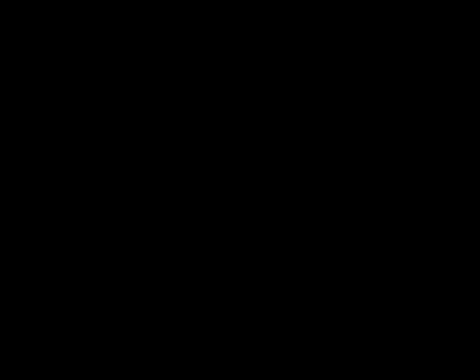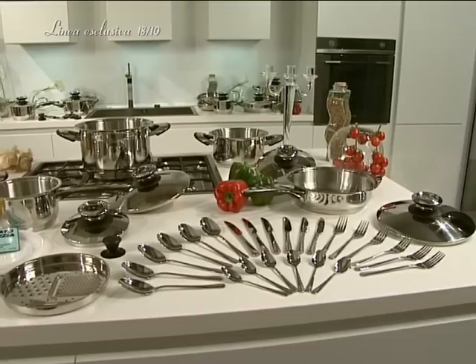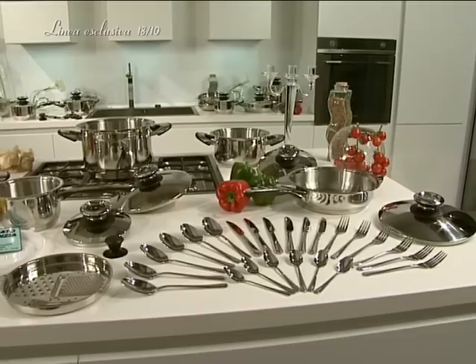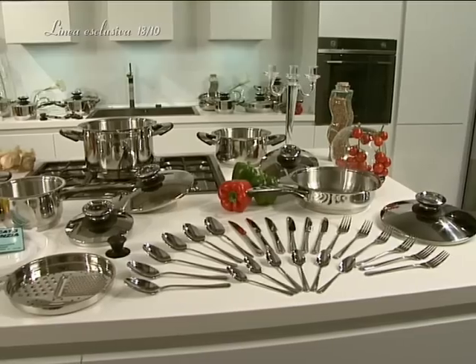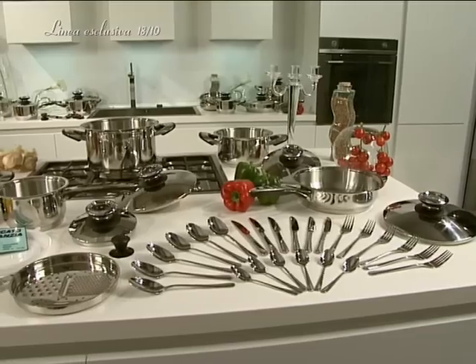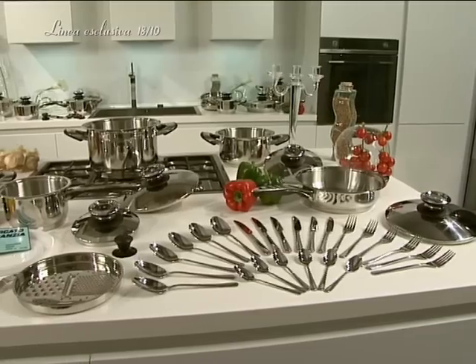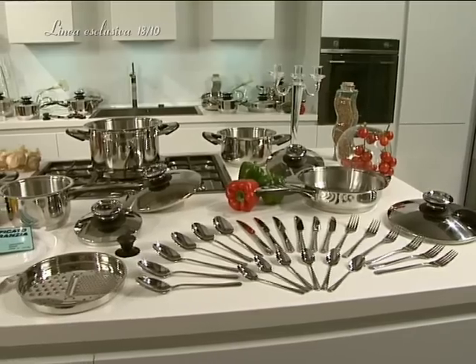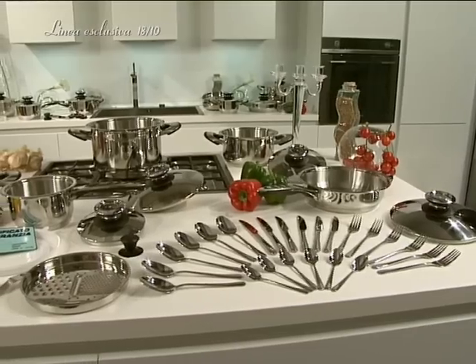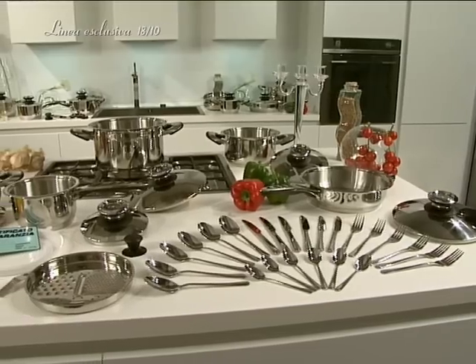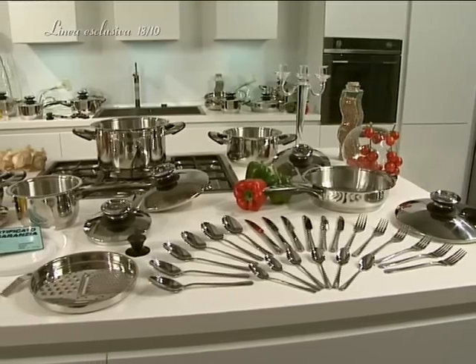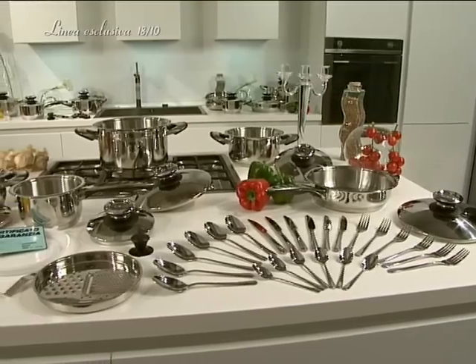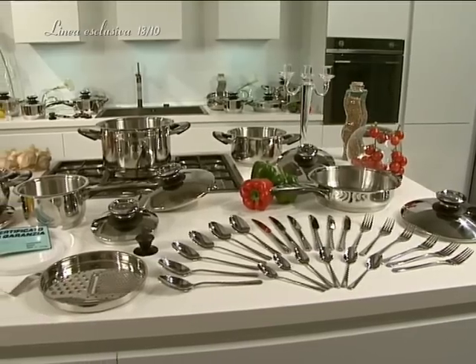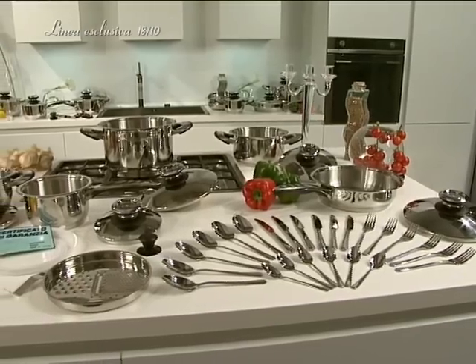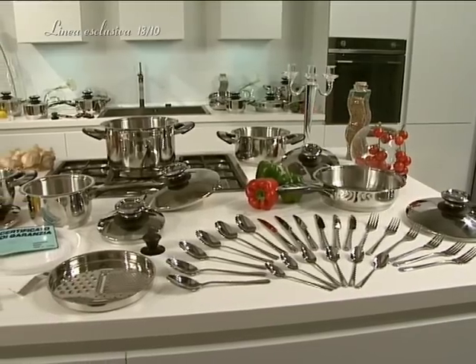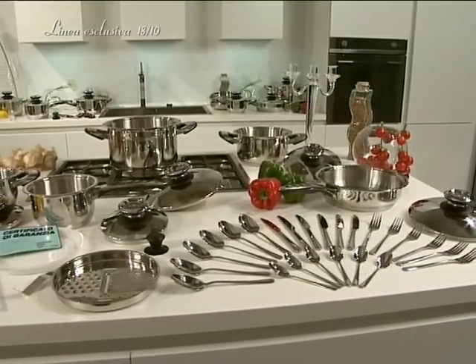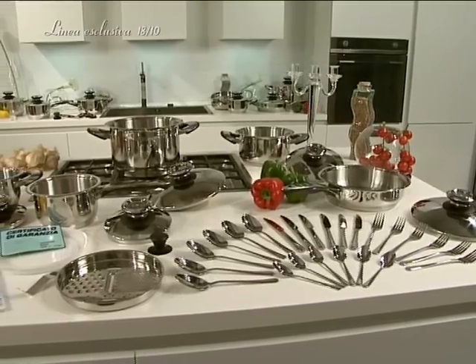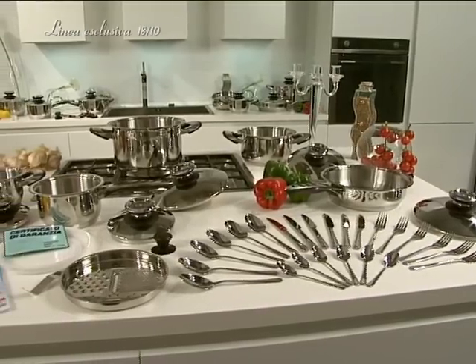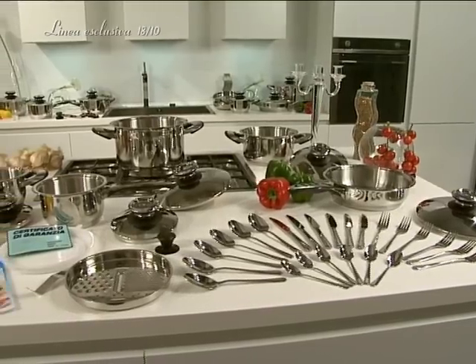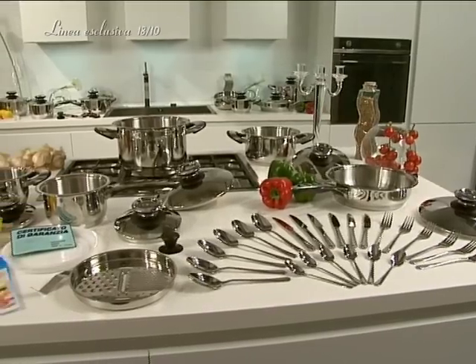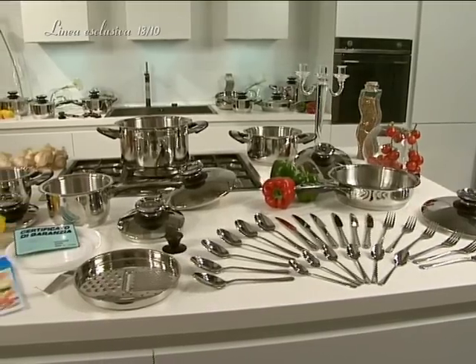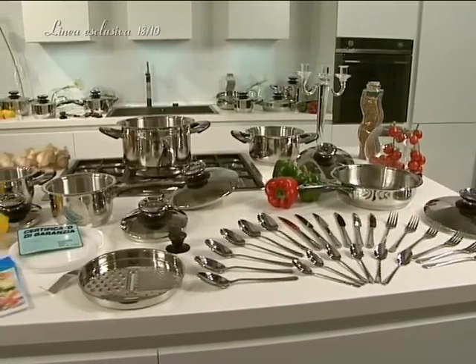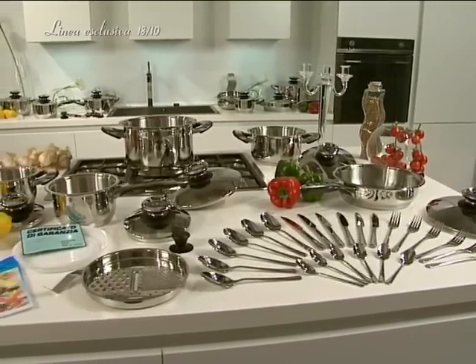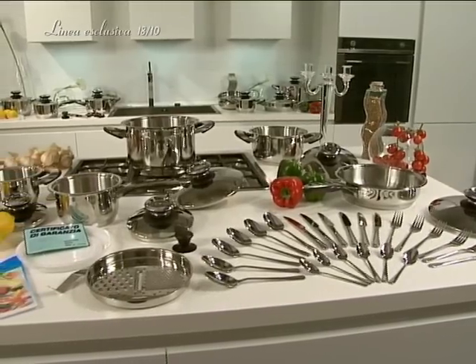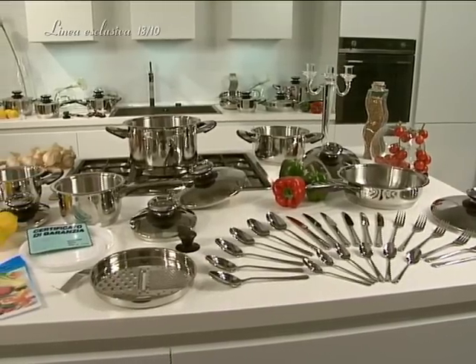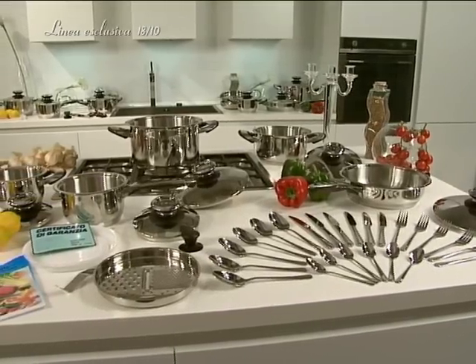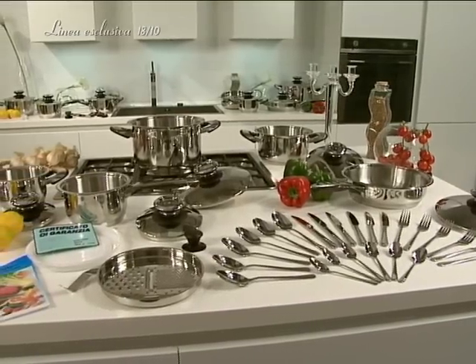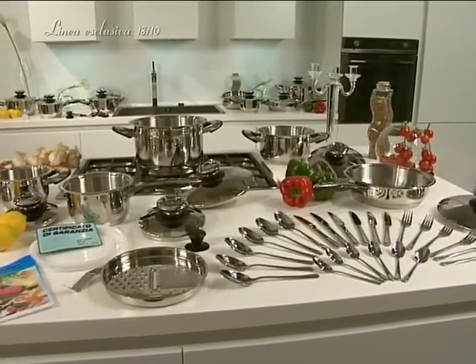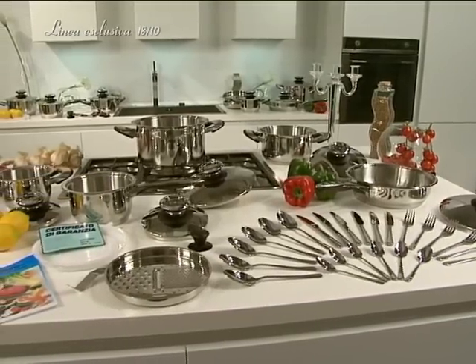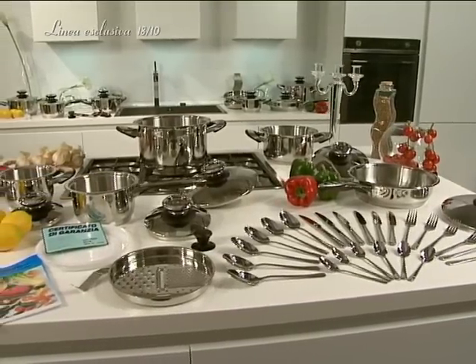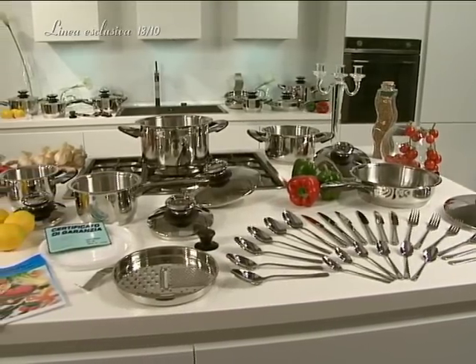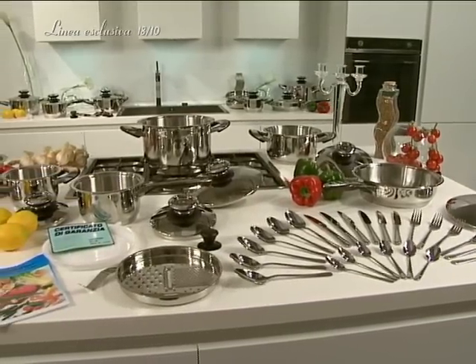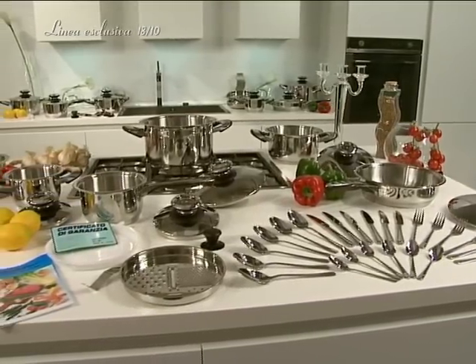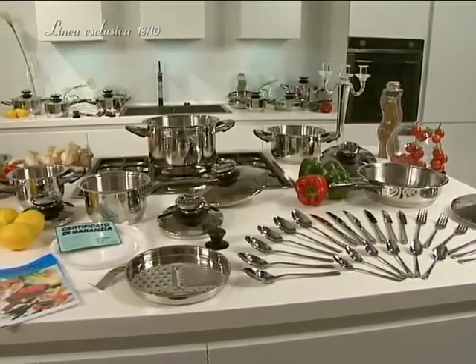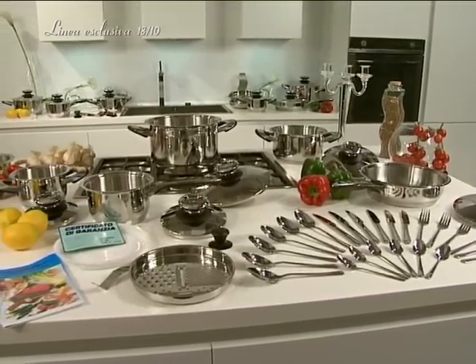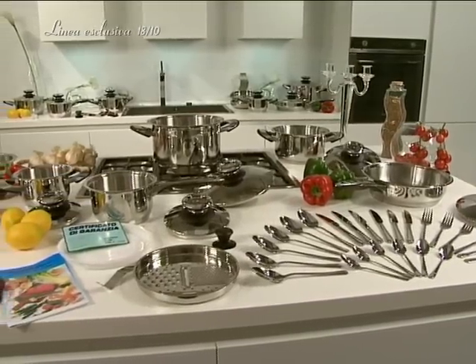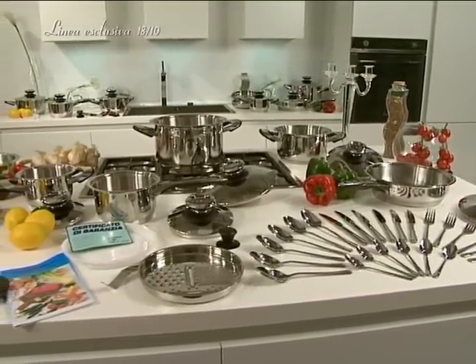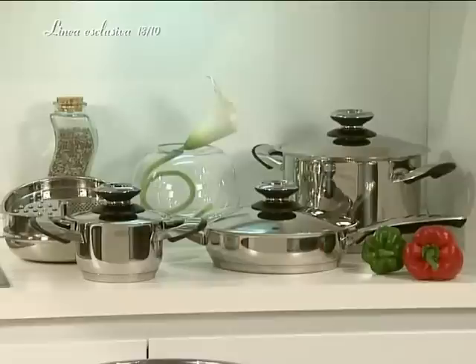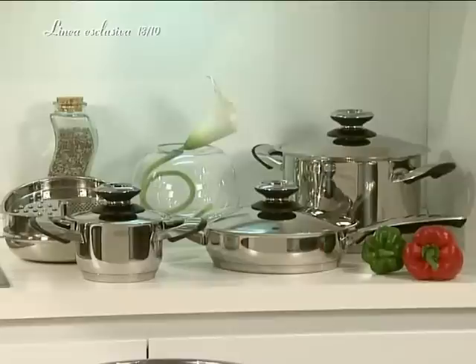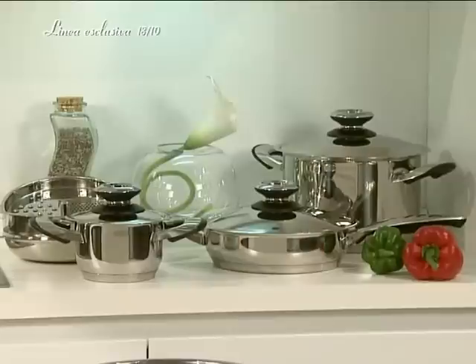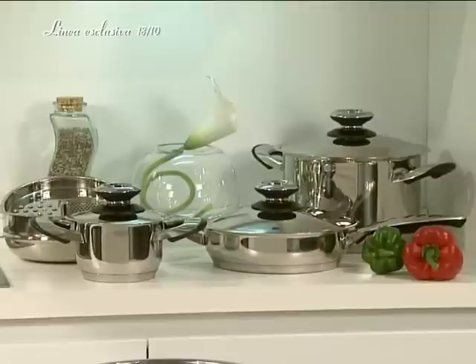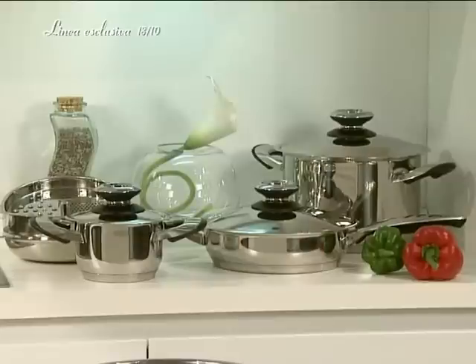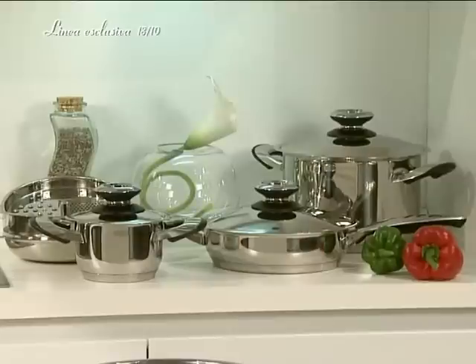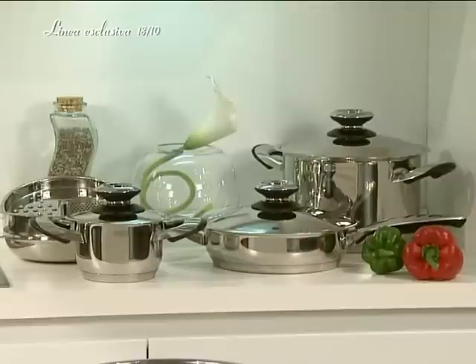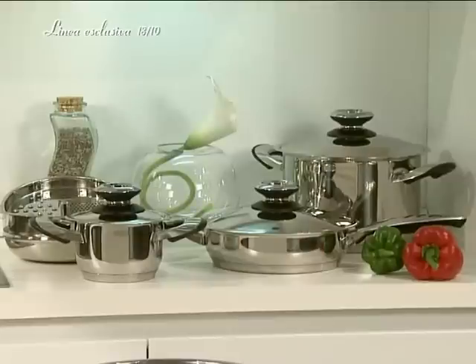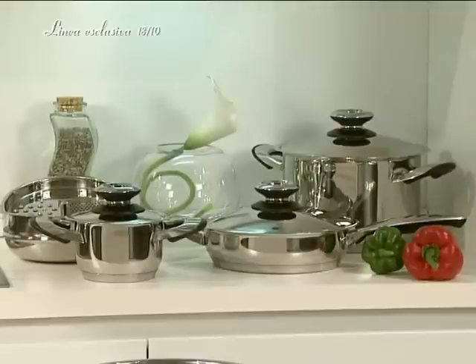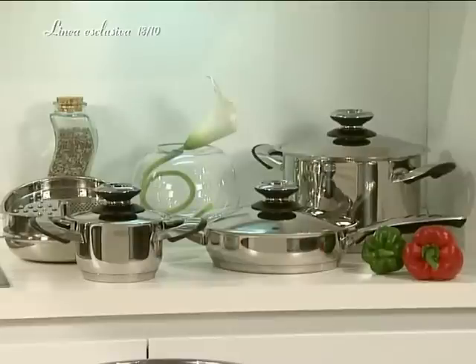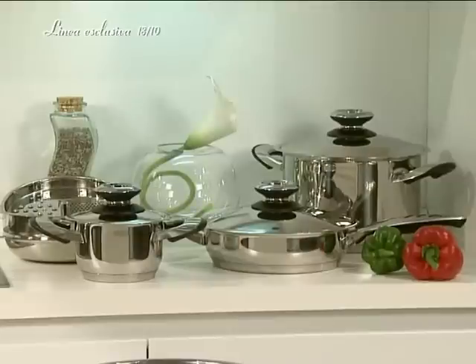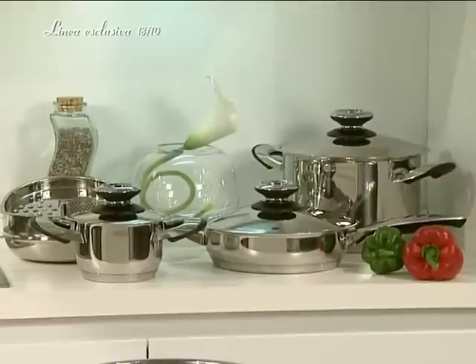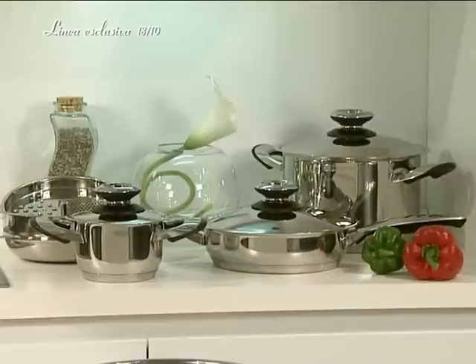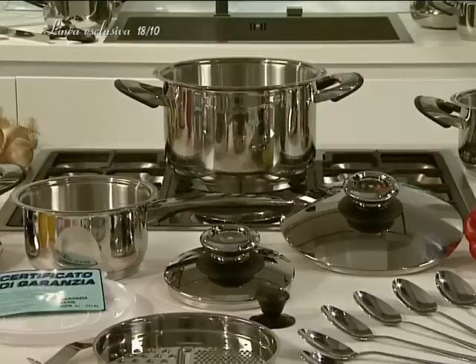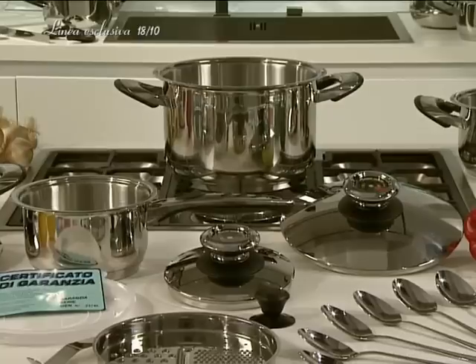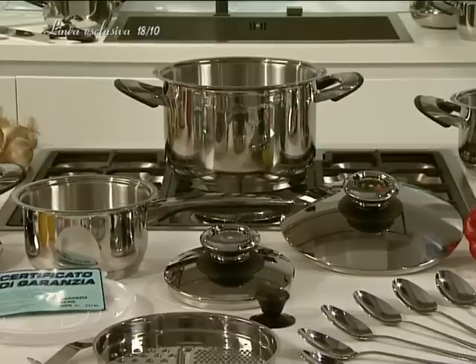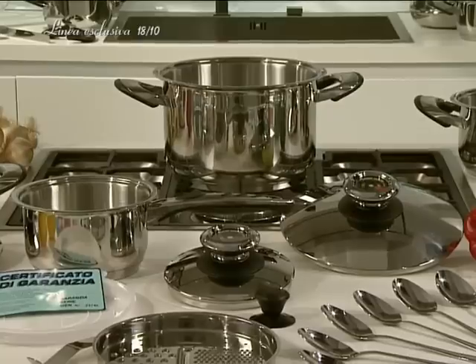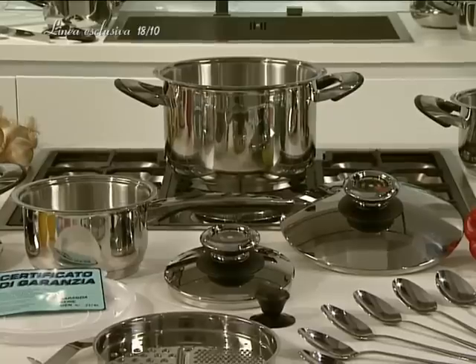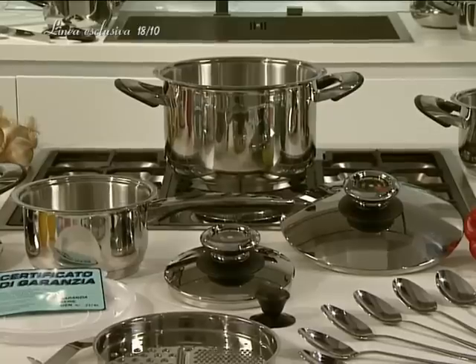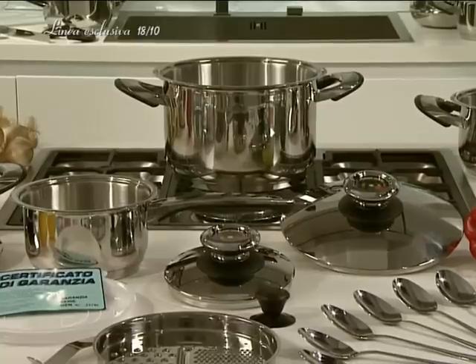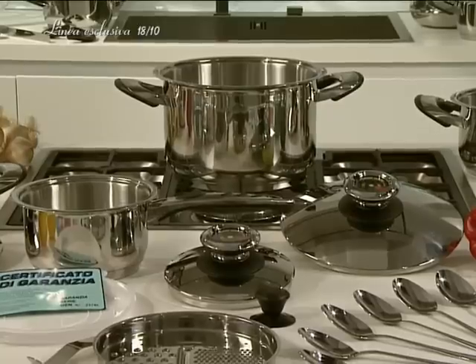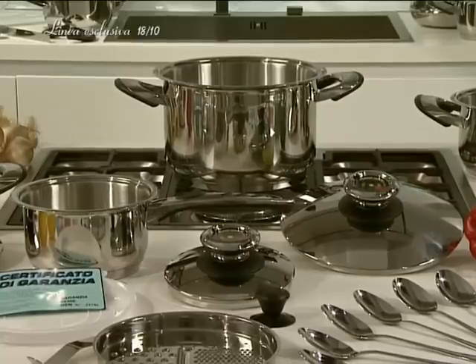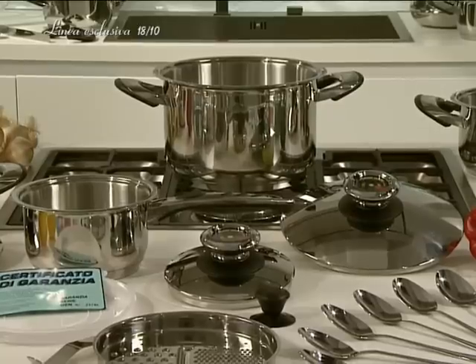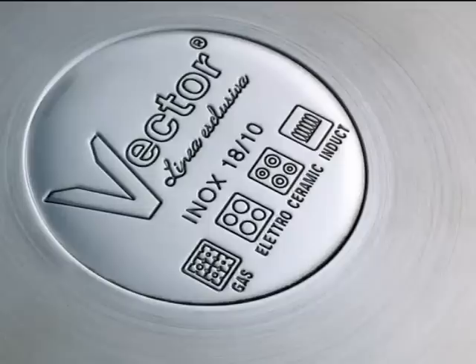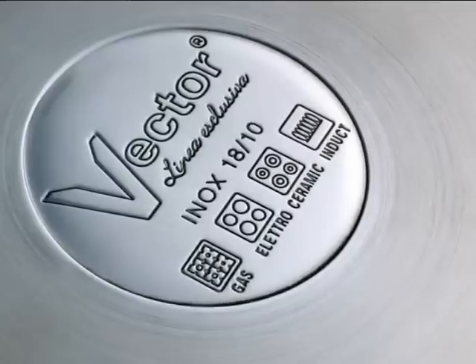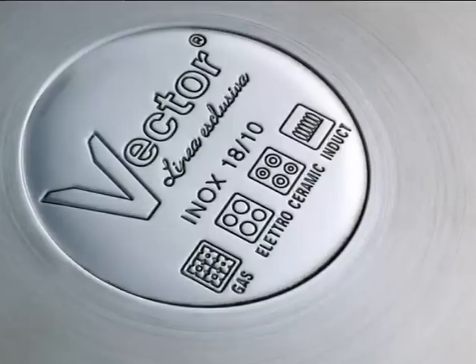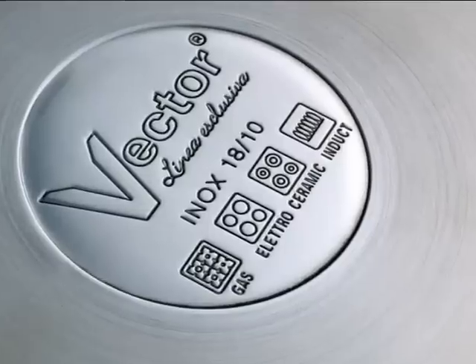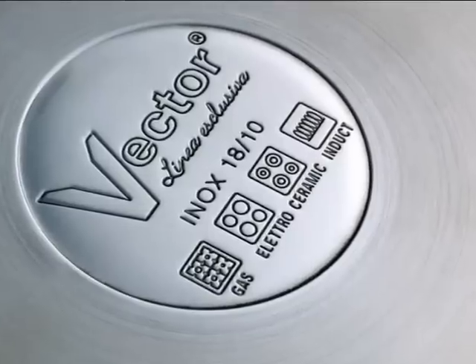Bestseller presents to you this professional set of Inox cookware. This cookware is made of the best quality 1810 stainless steel.